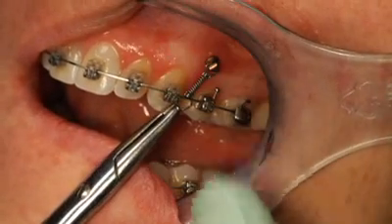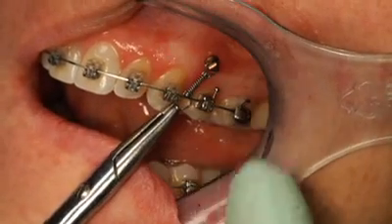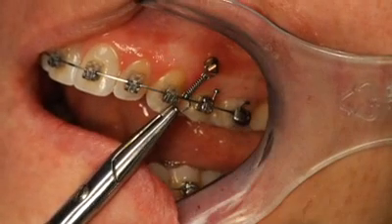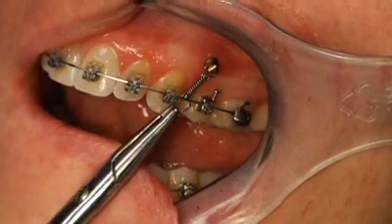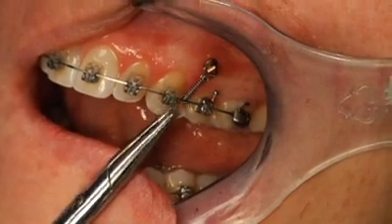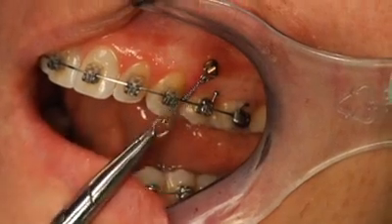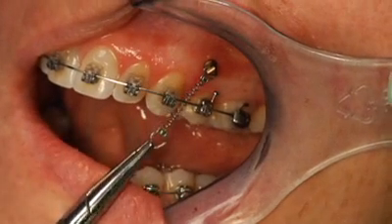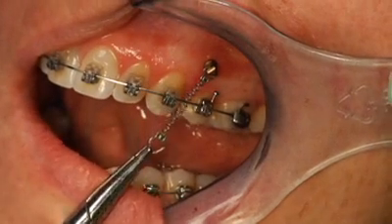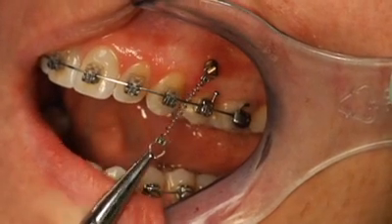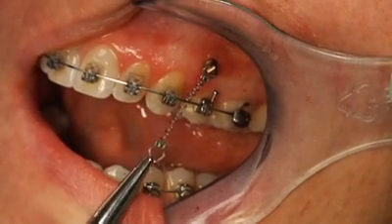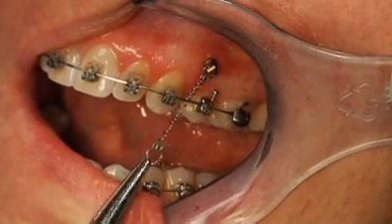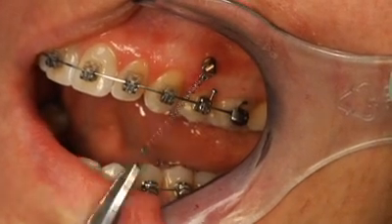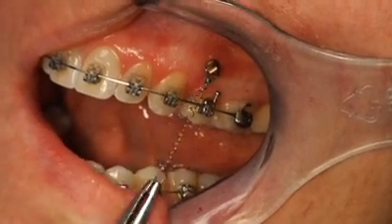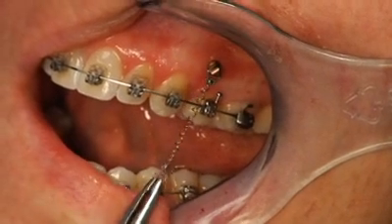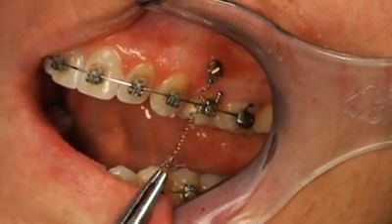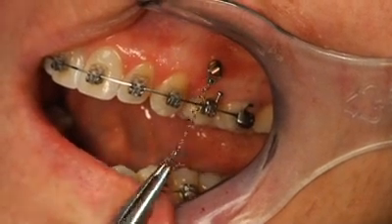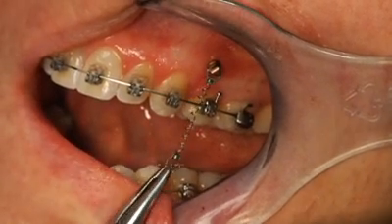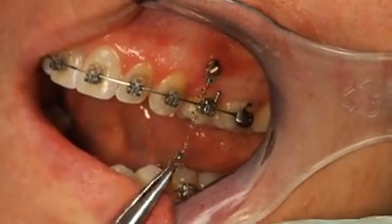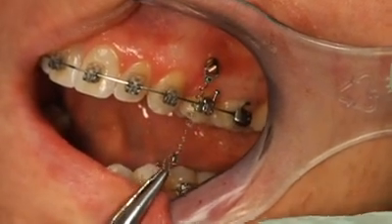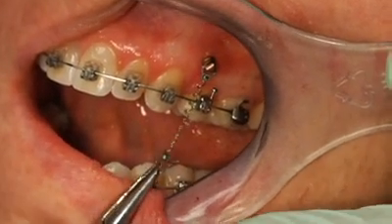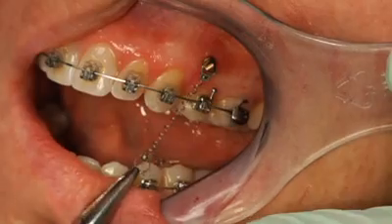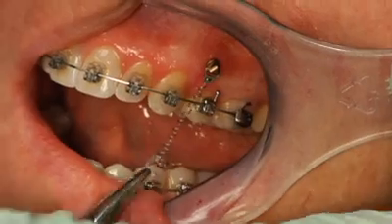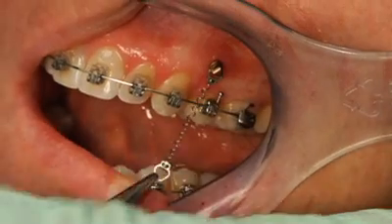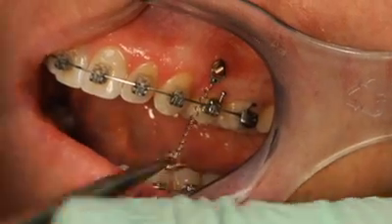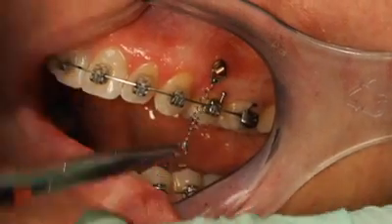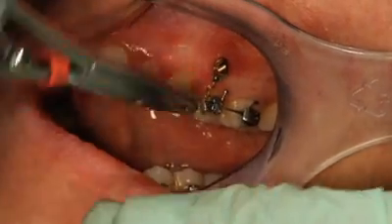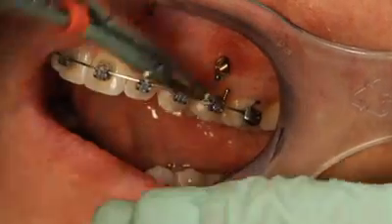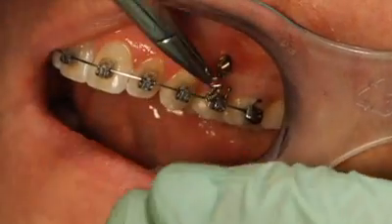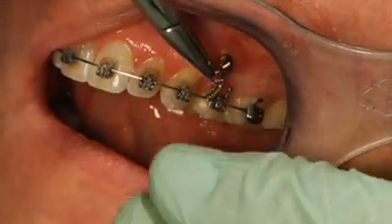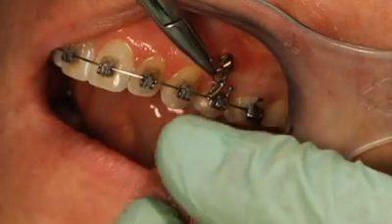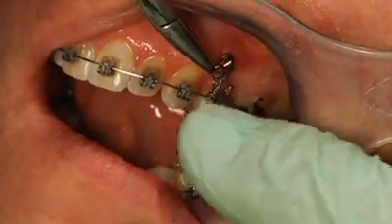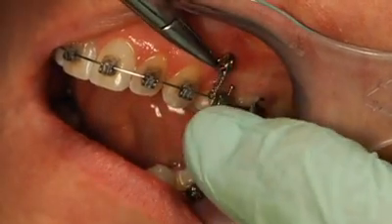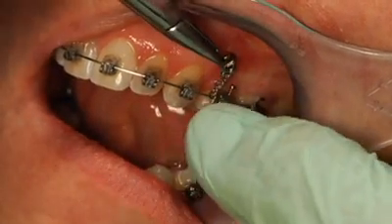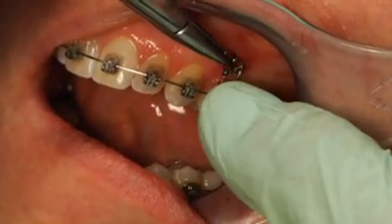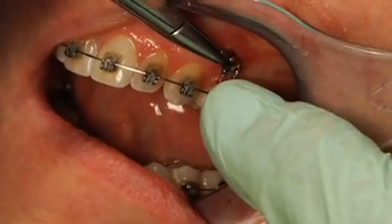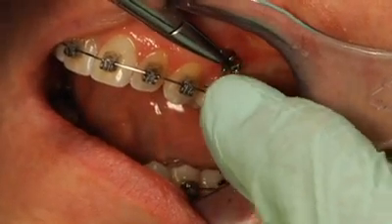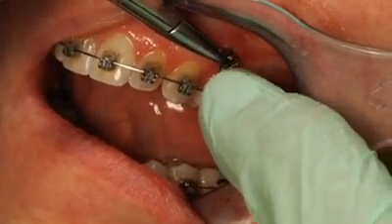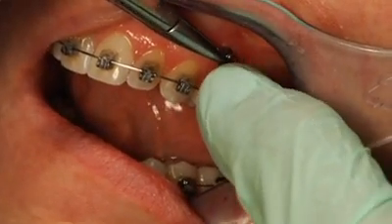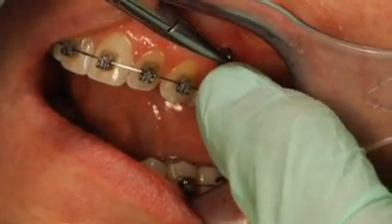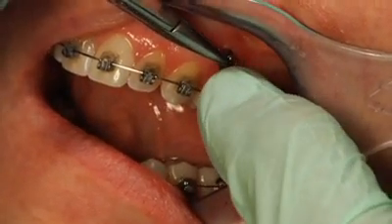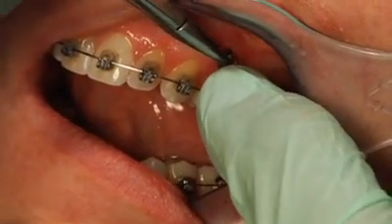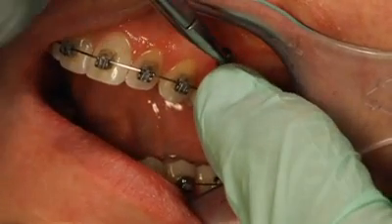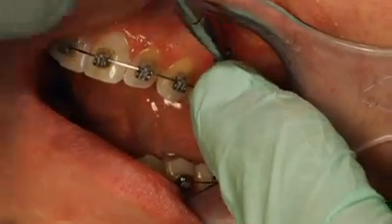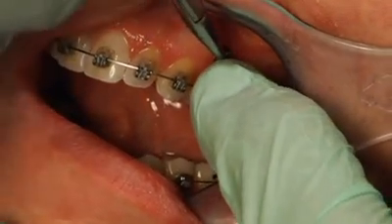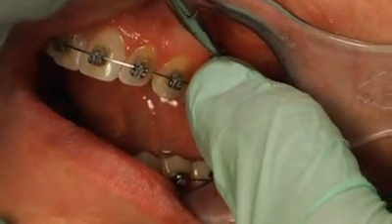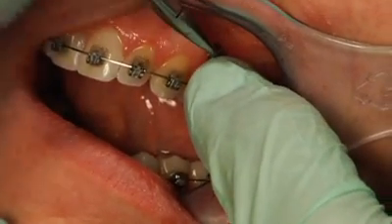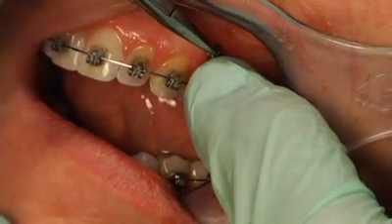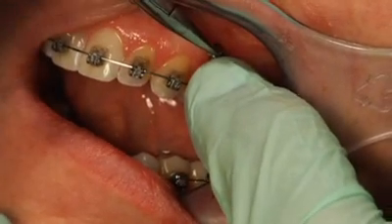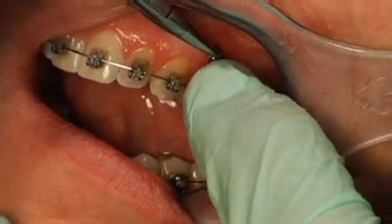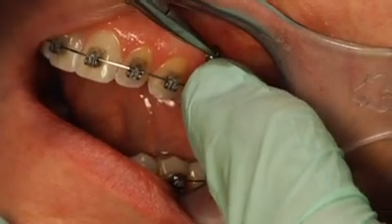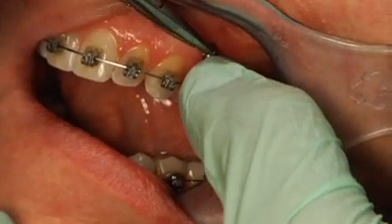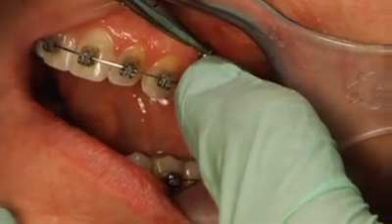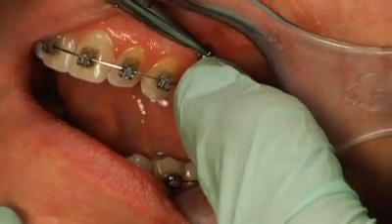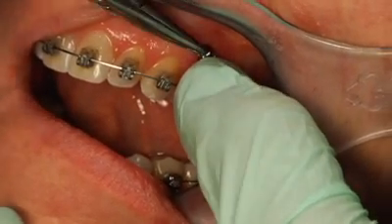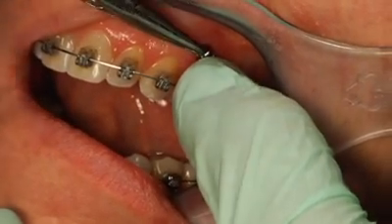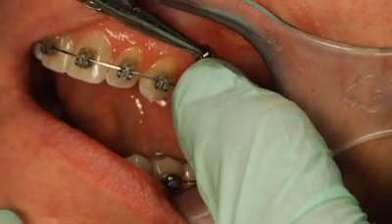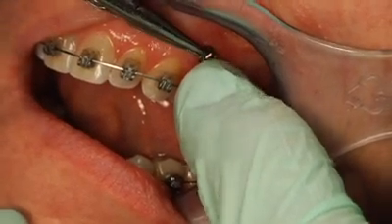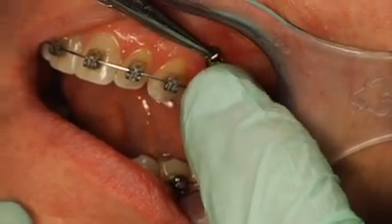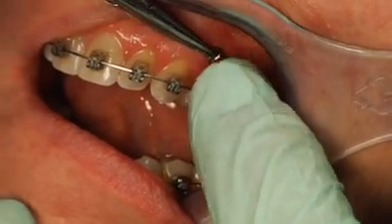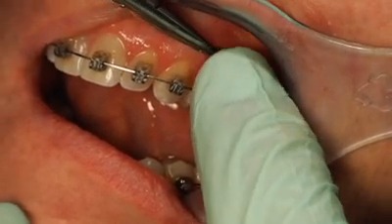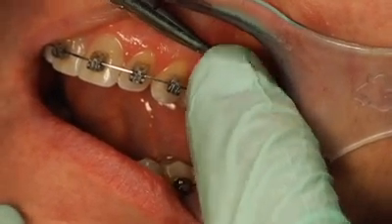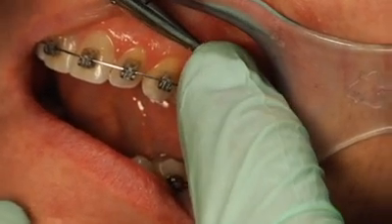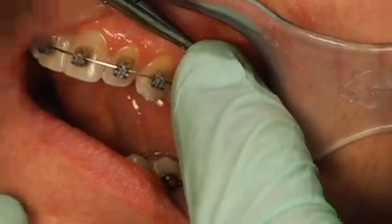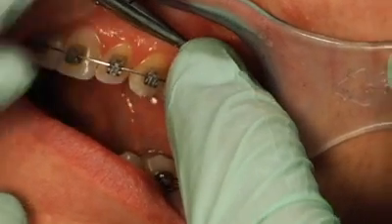This case requires one 150-gram double delta niti coil spring. Hook one end of the spring to the head of the mini-screw, thread the spring down and around the arch wire, and then attach the second delta loop to the mini-screw head.